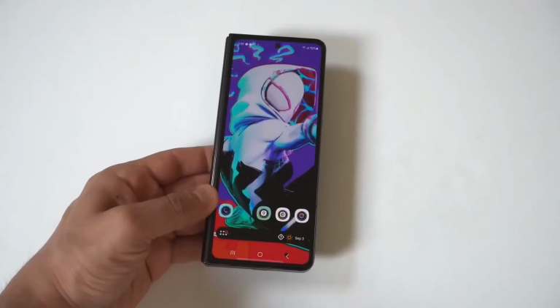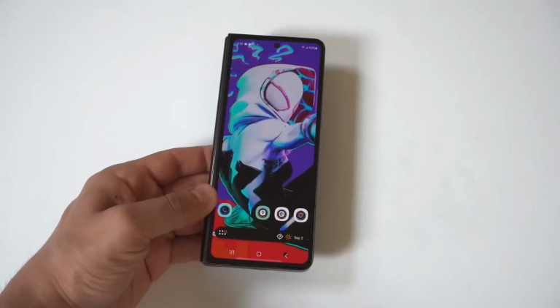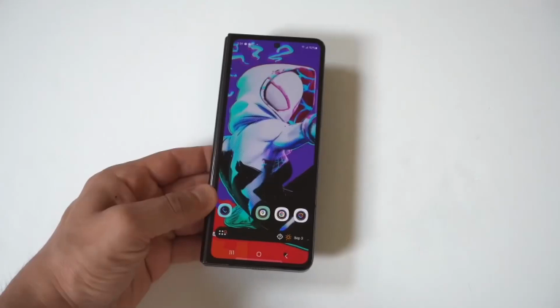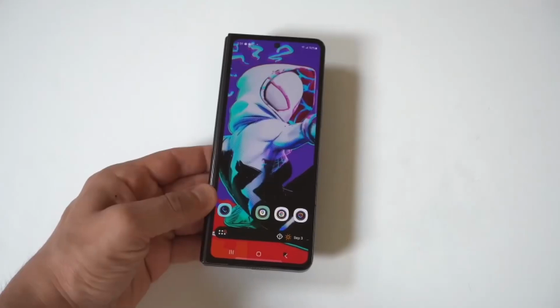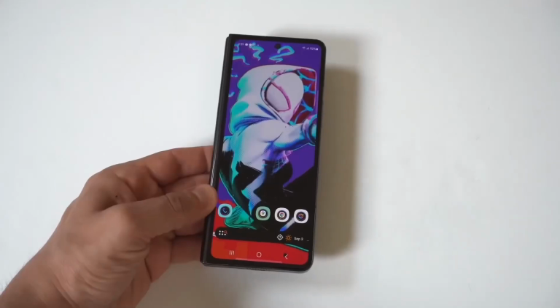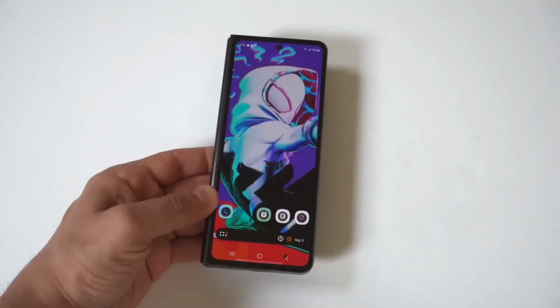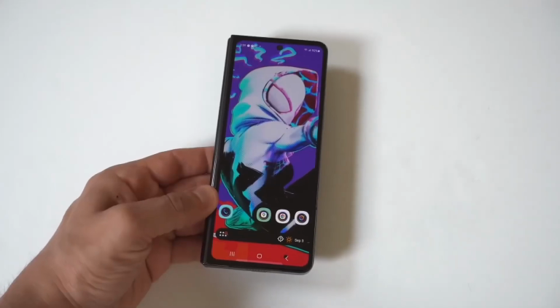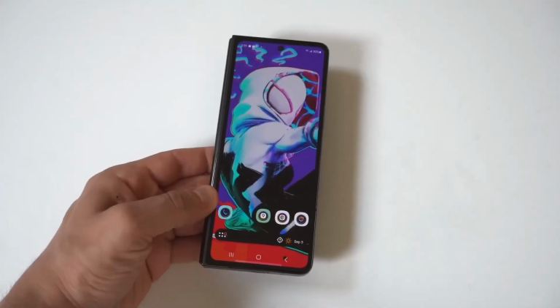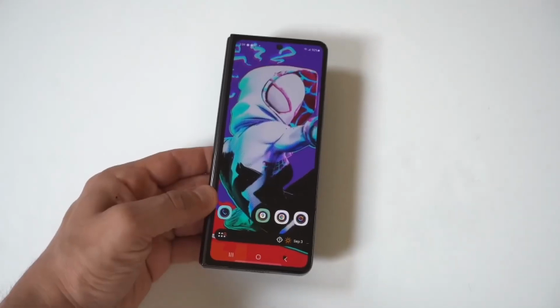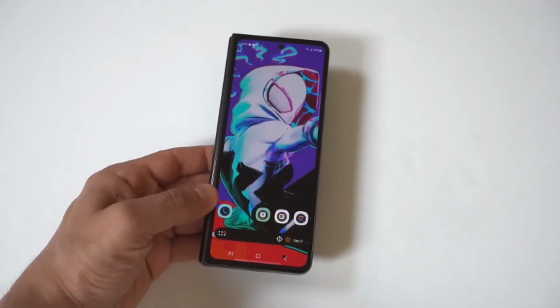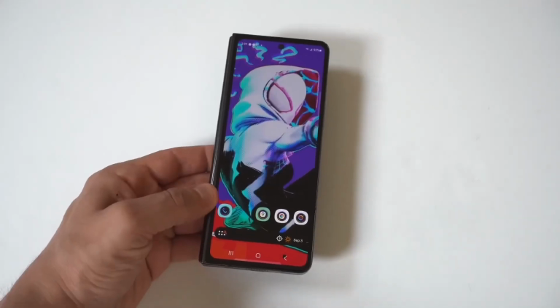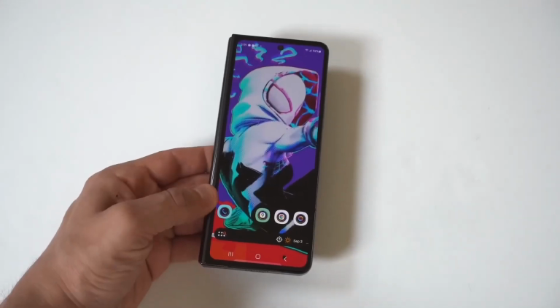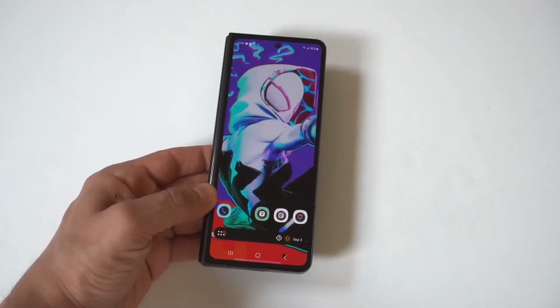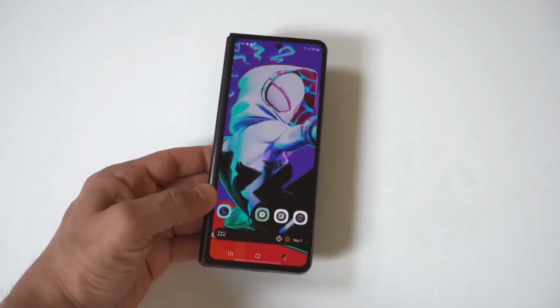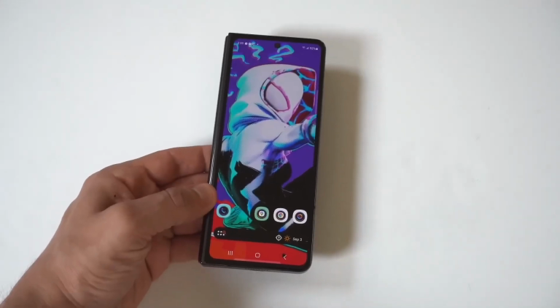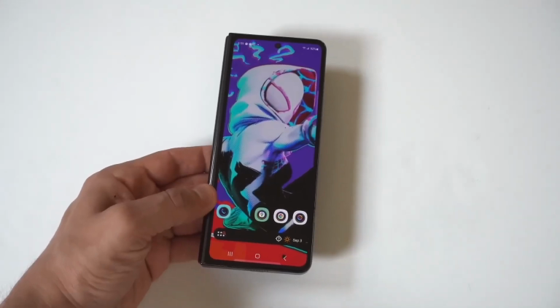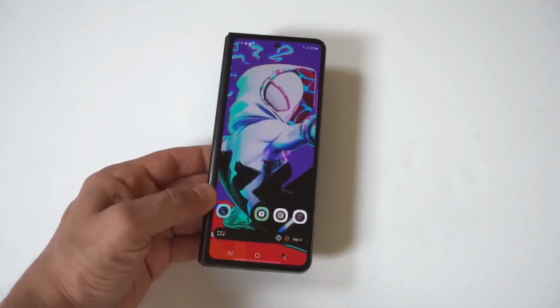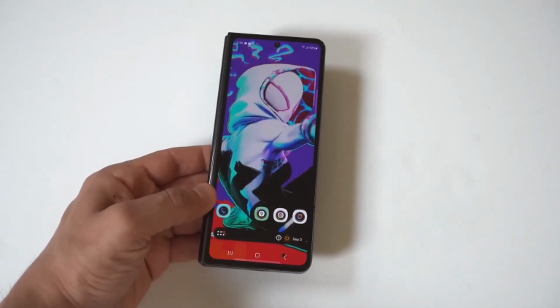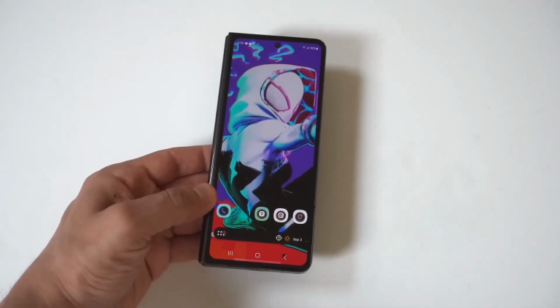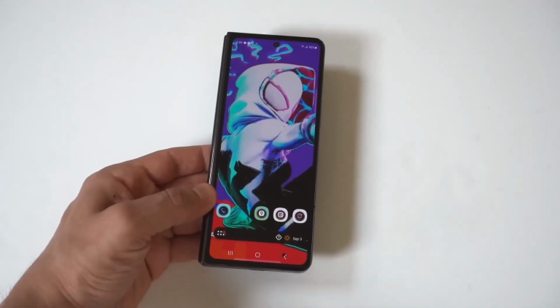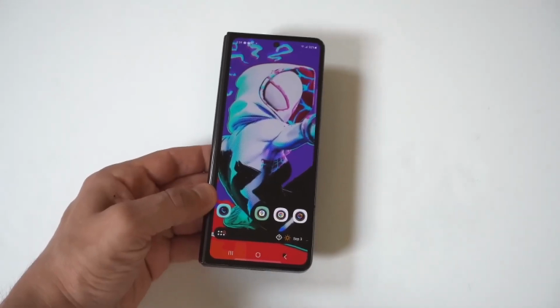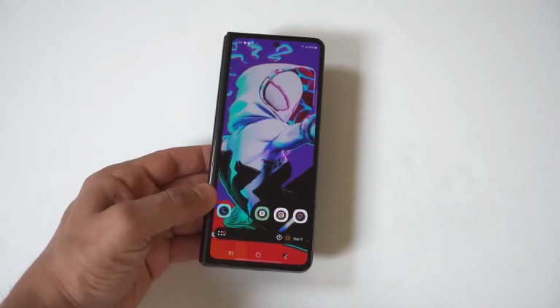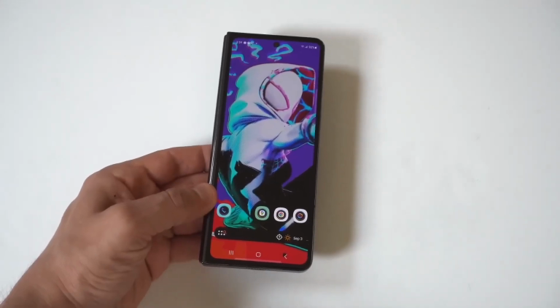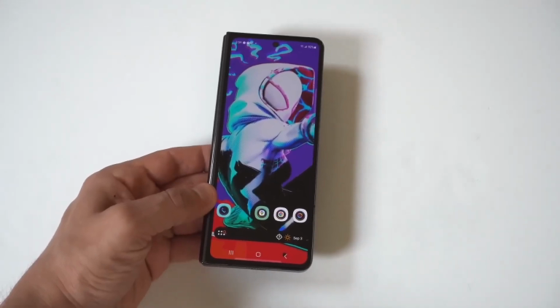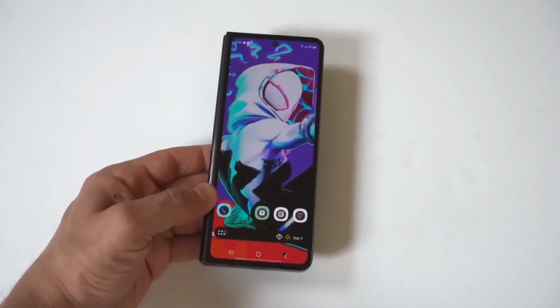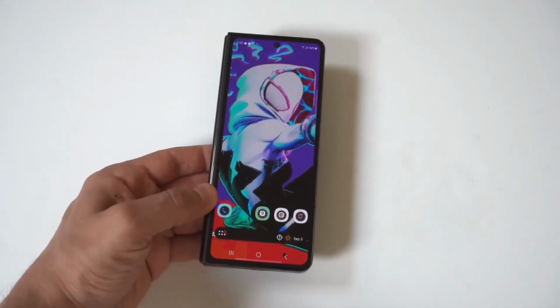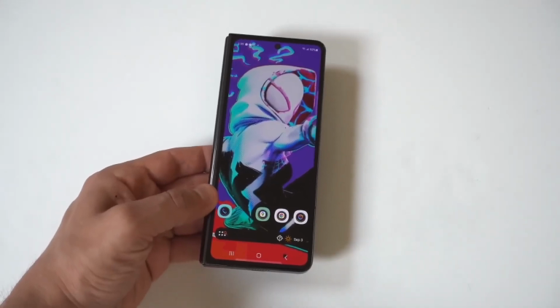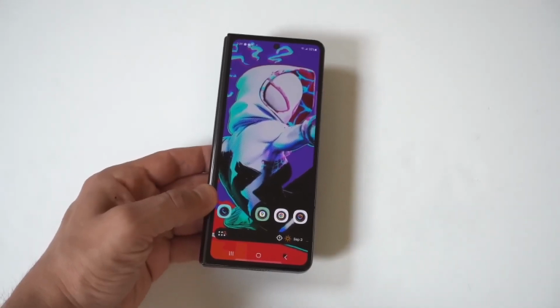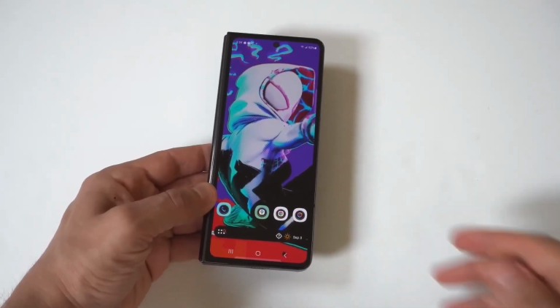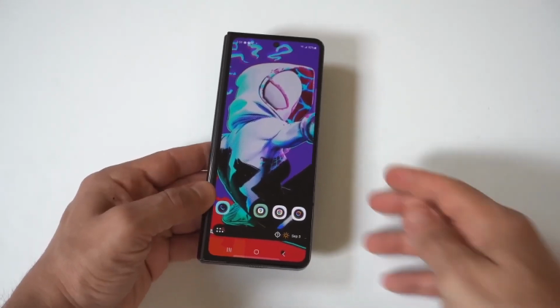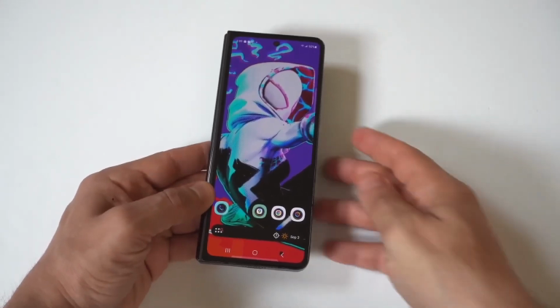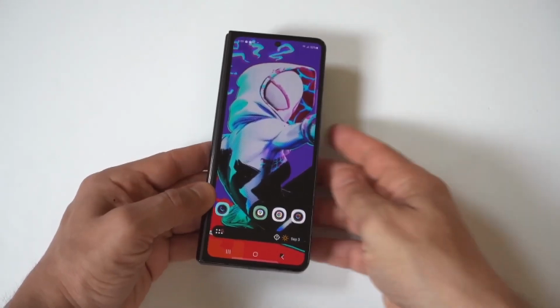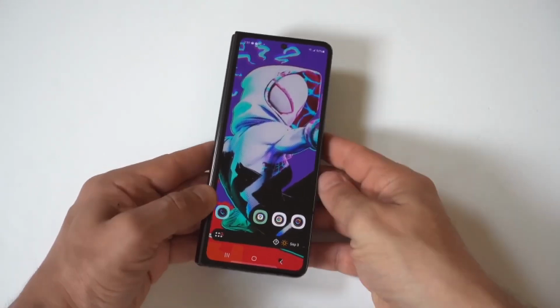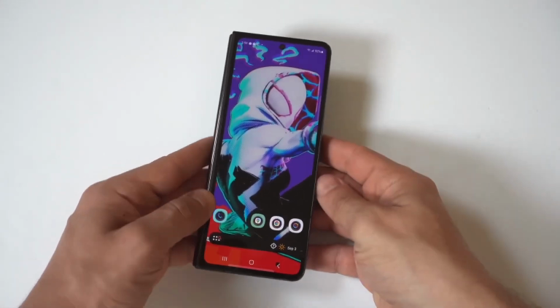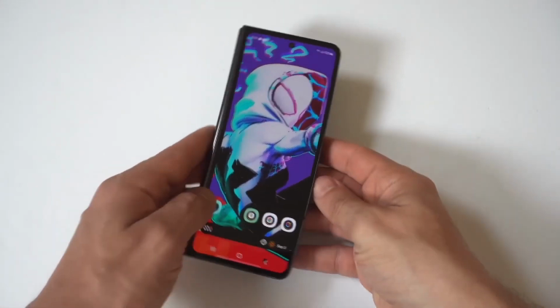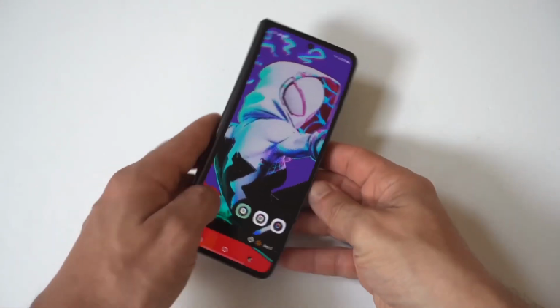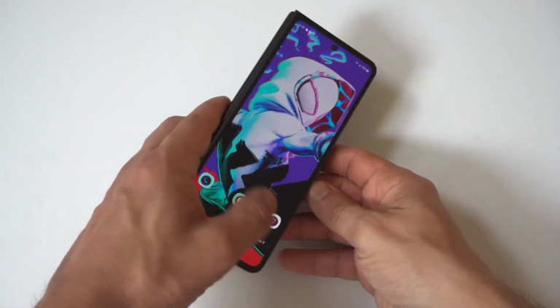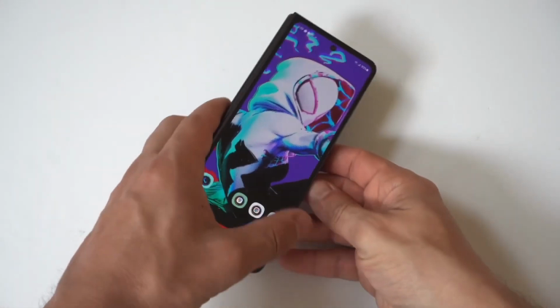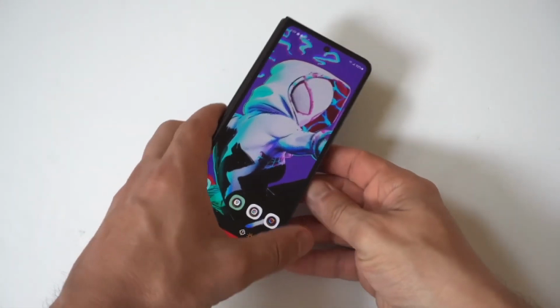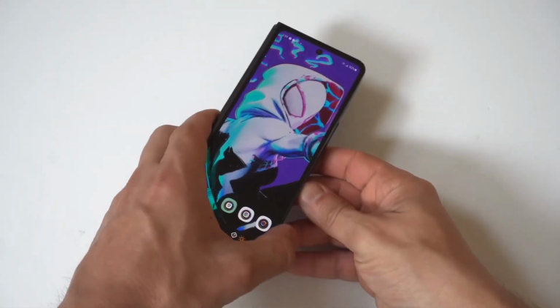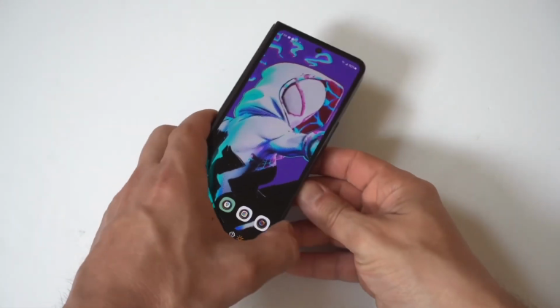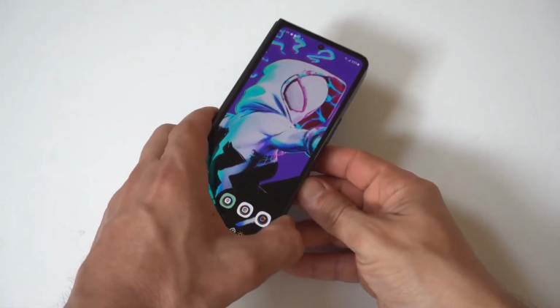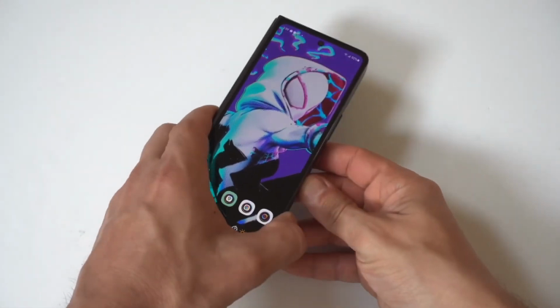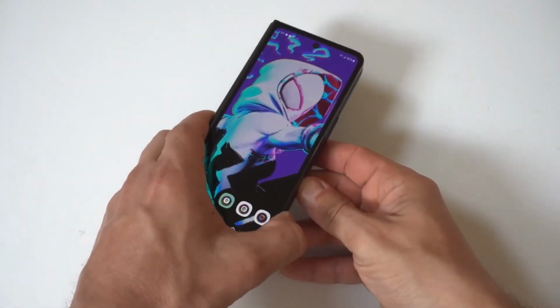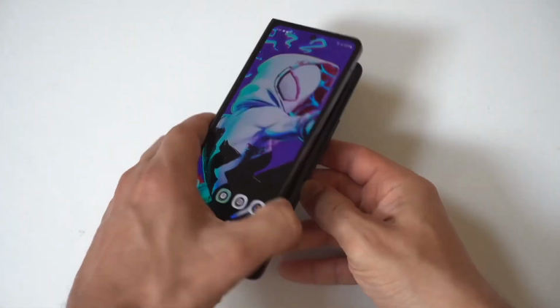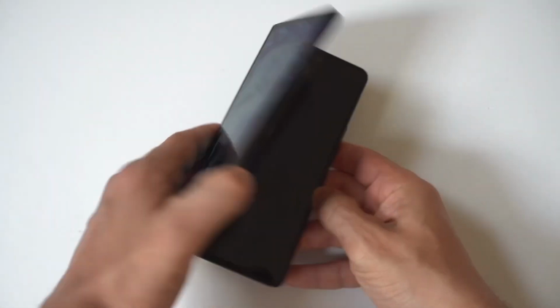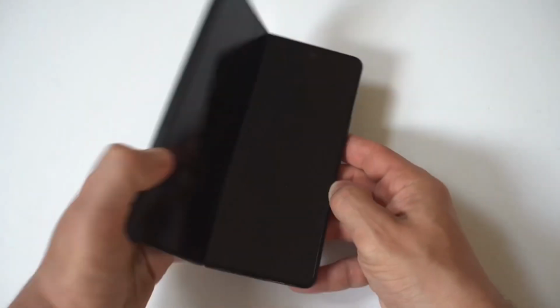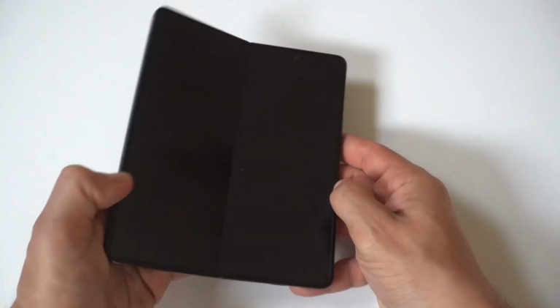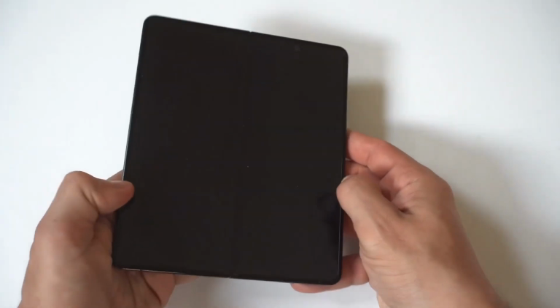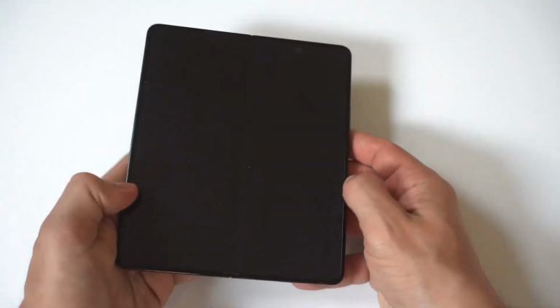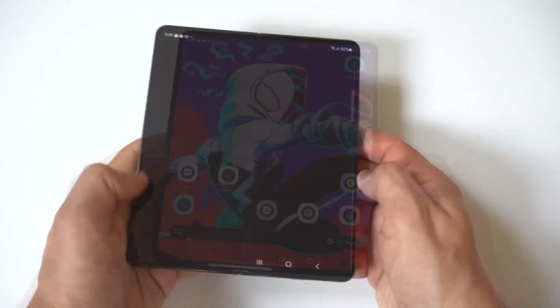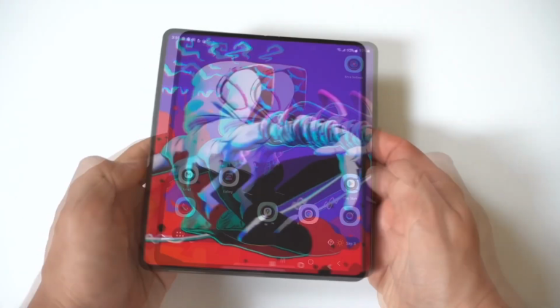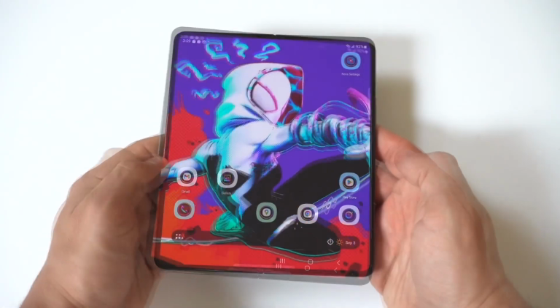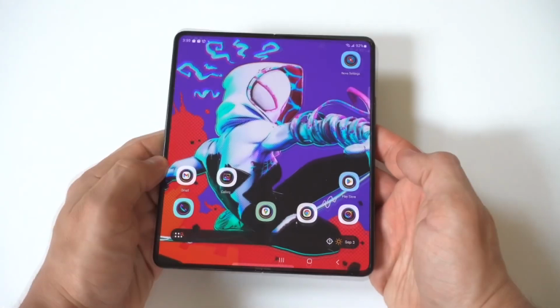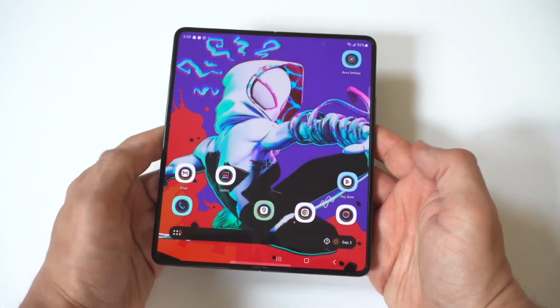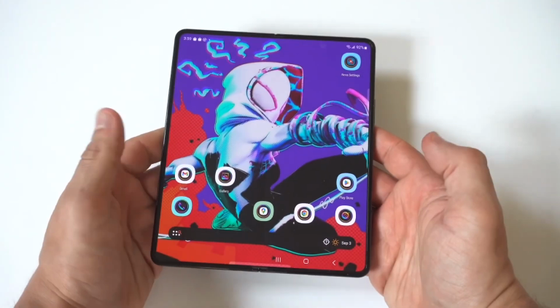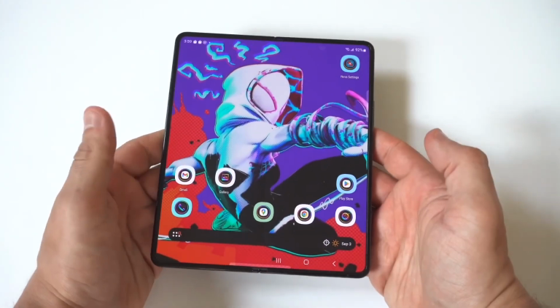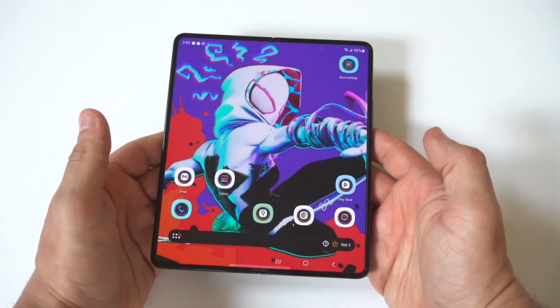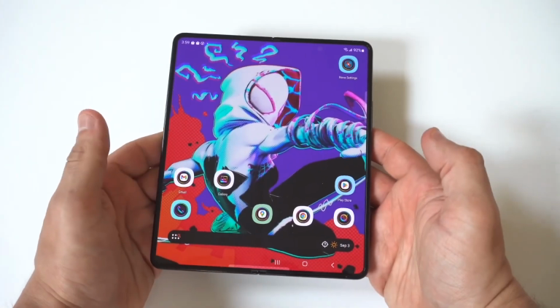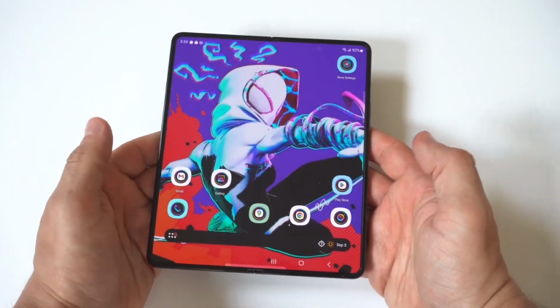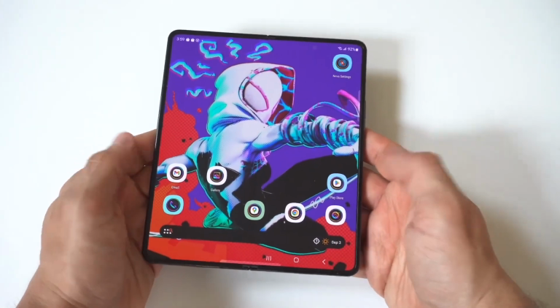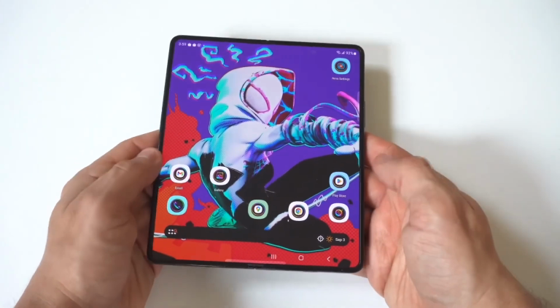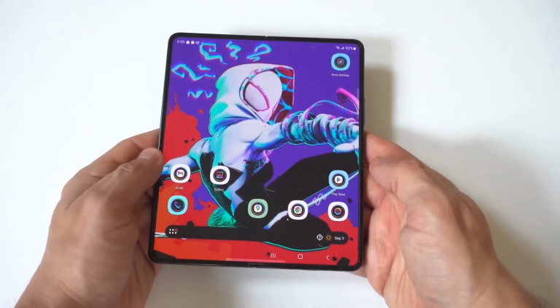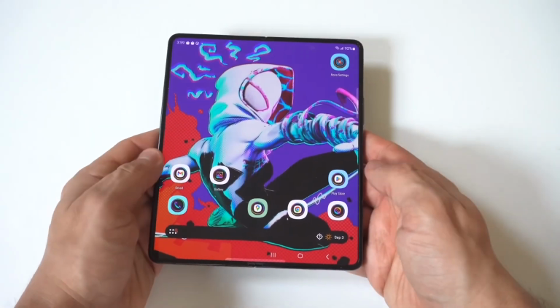I'm going to be giving you guys a tip on how you can share the Wi-Fi password on your Samsung Galaxy Z Fold 6. This is actually pretty easy to do.